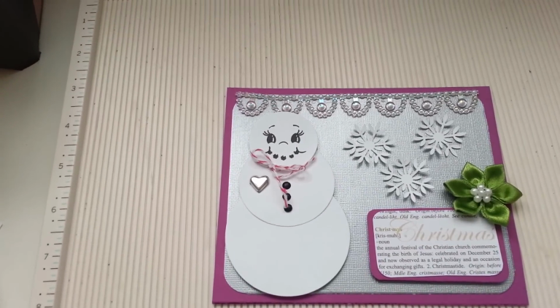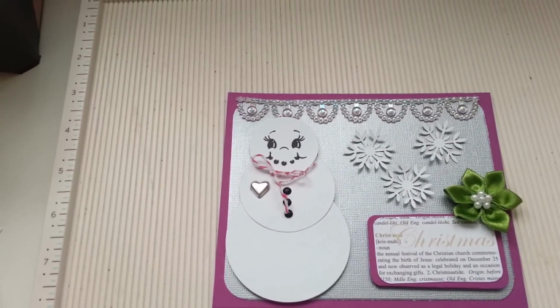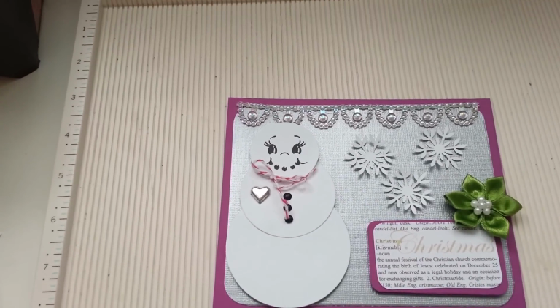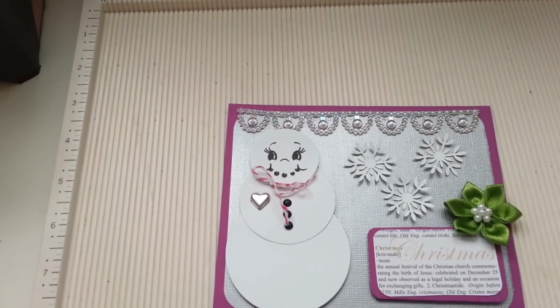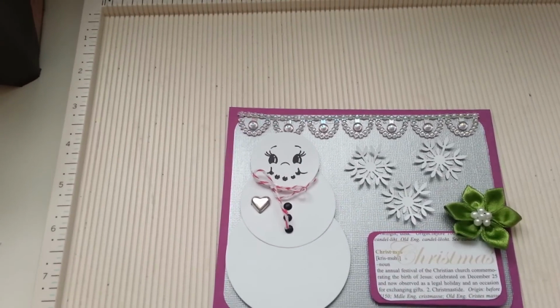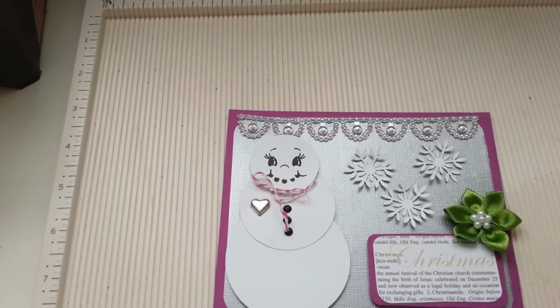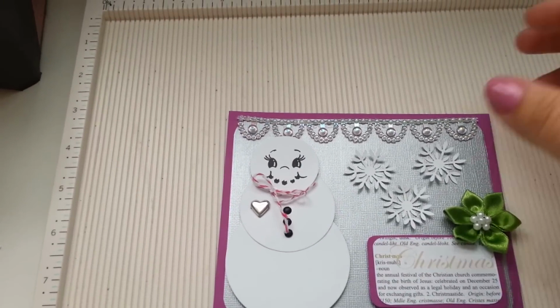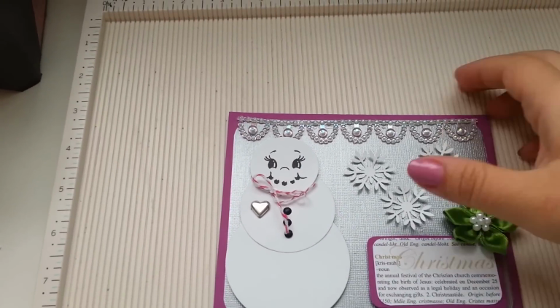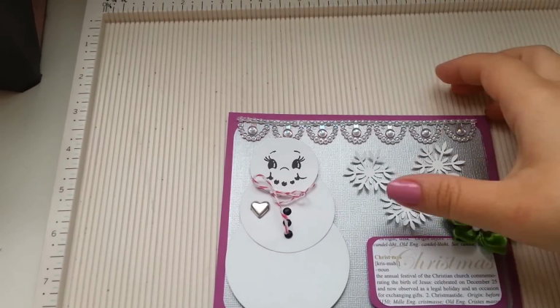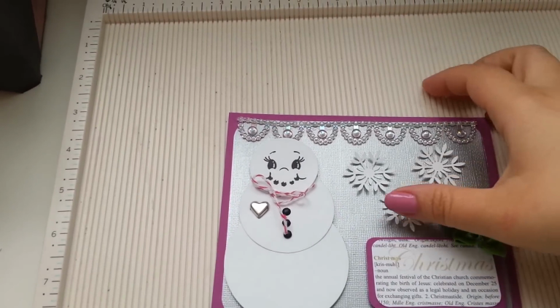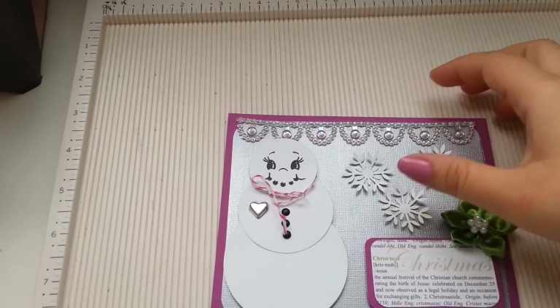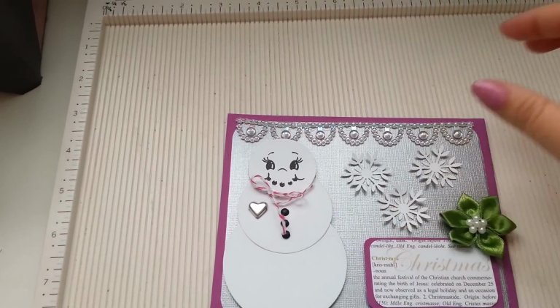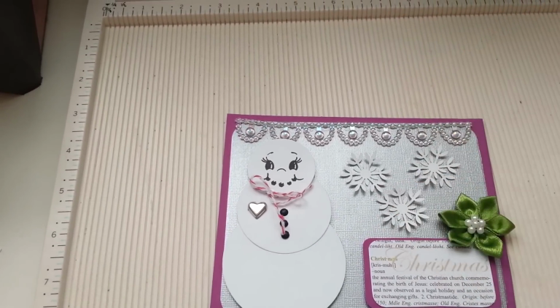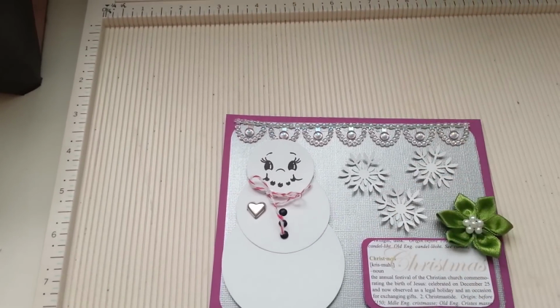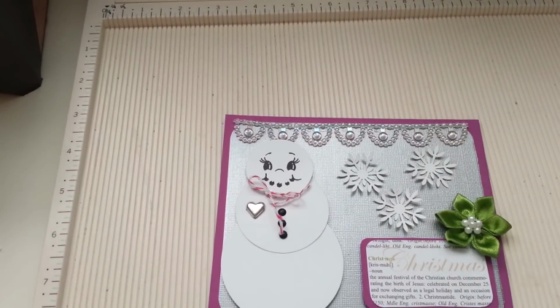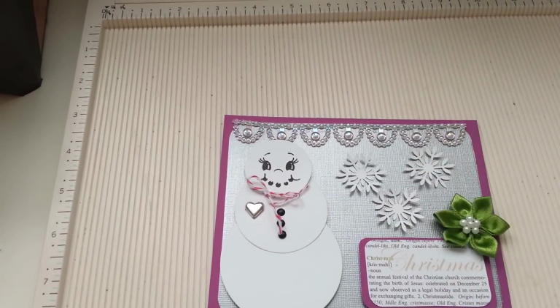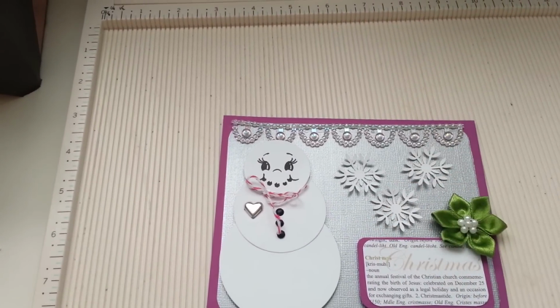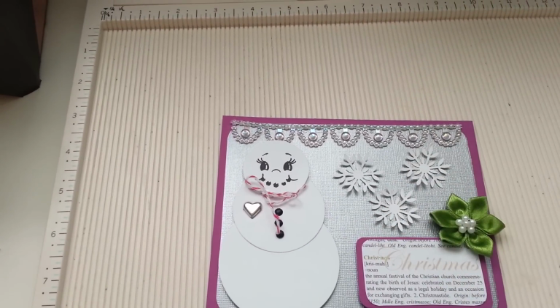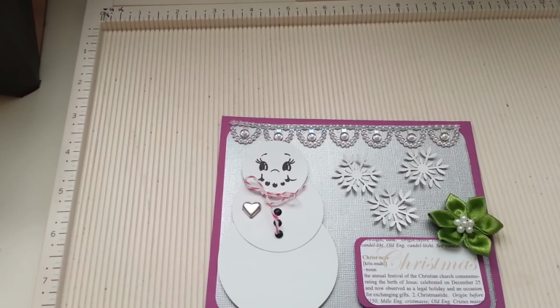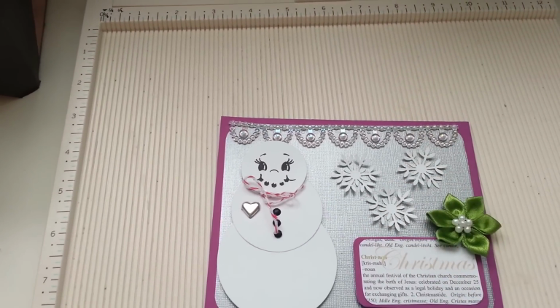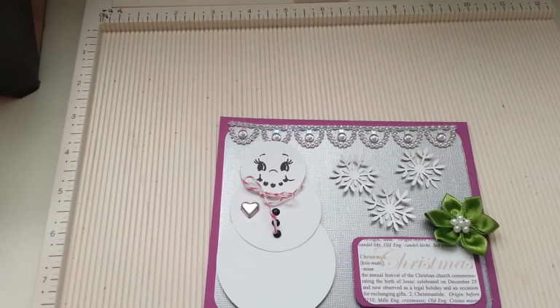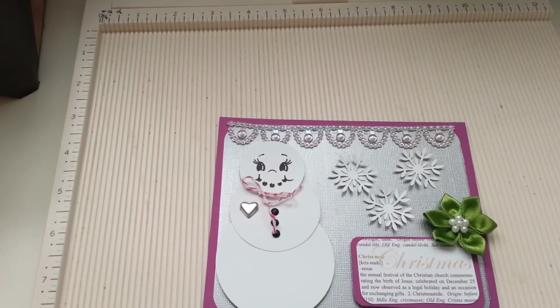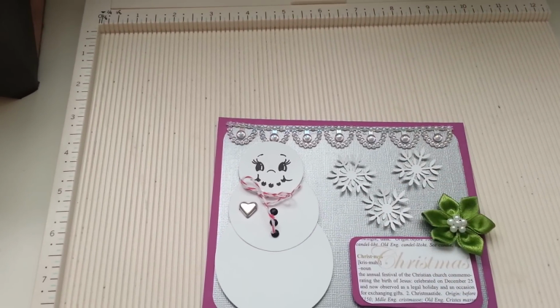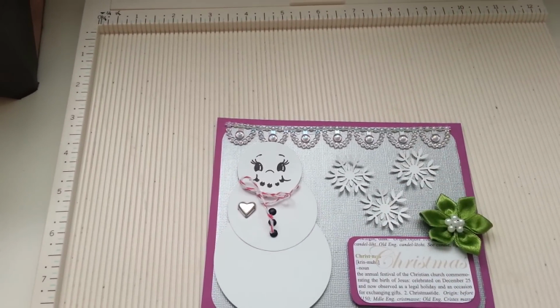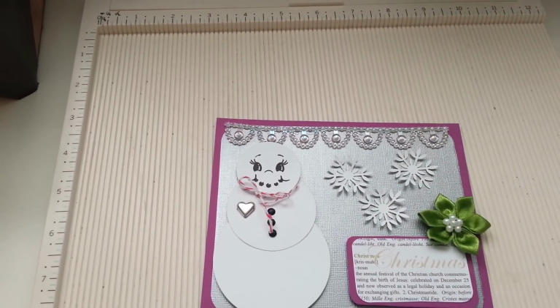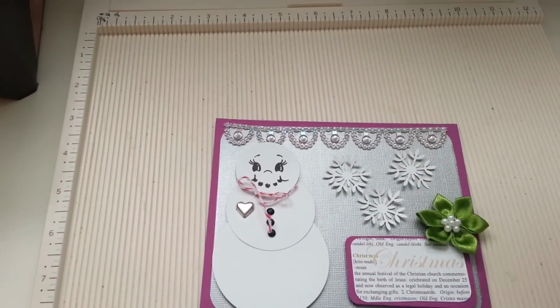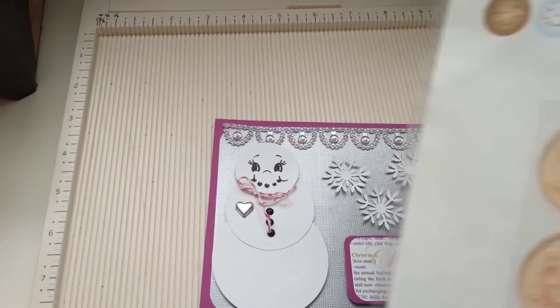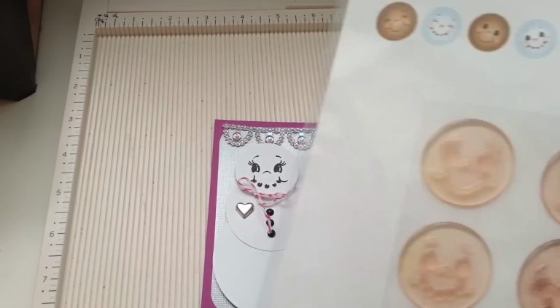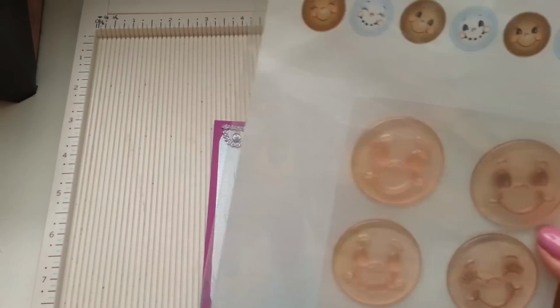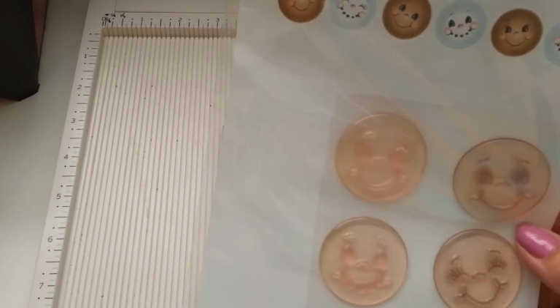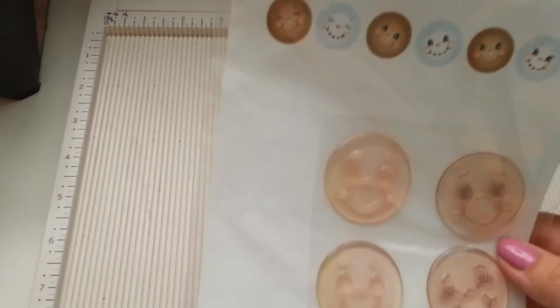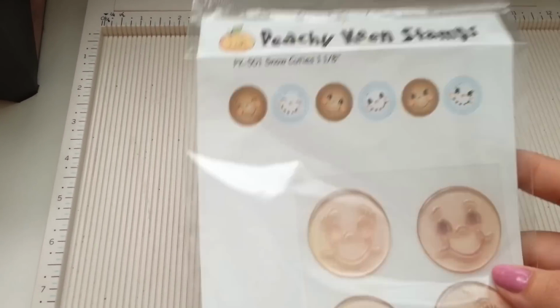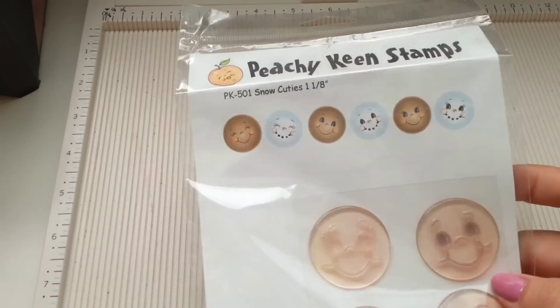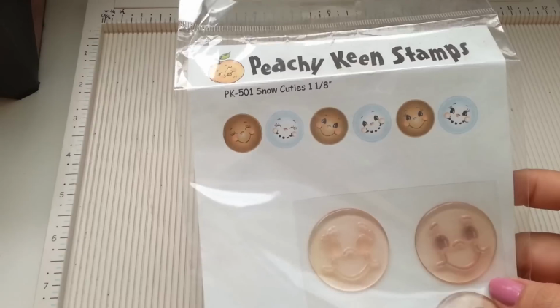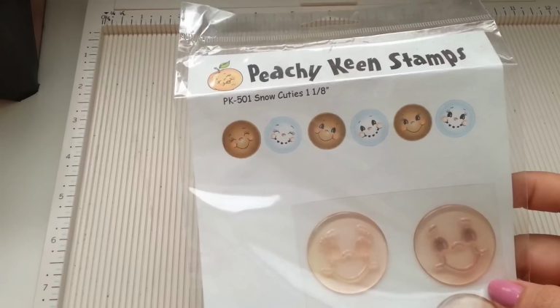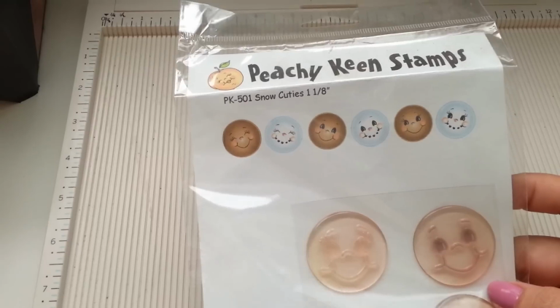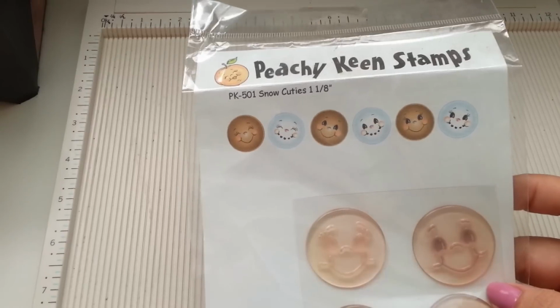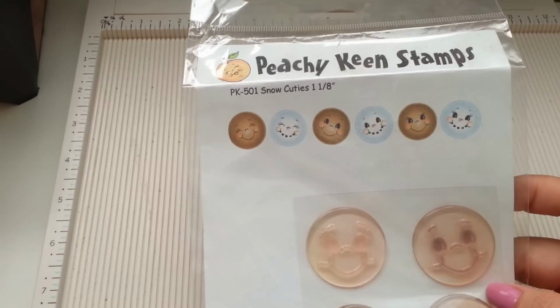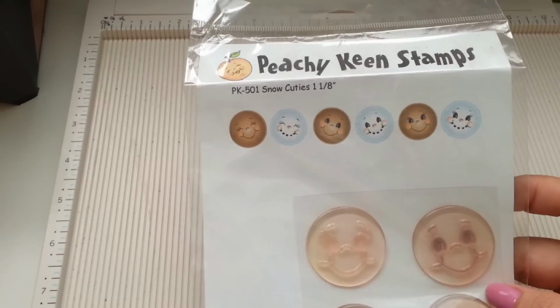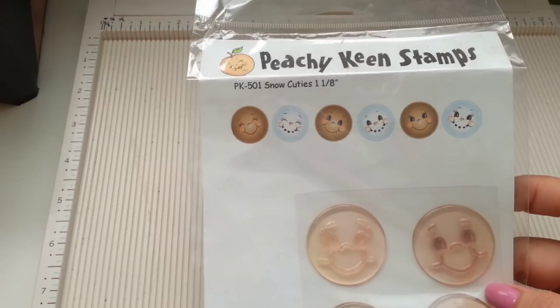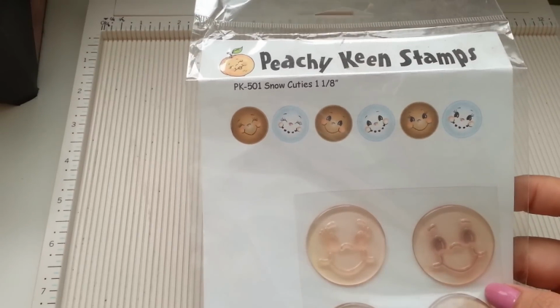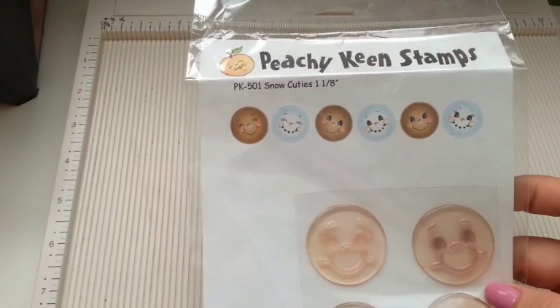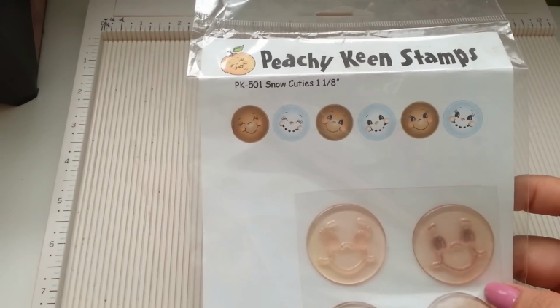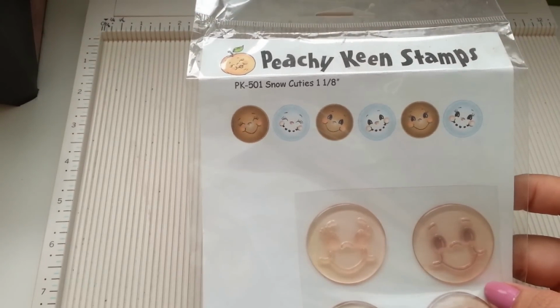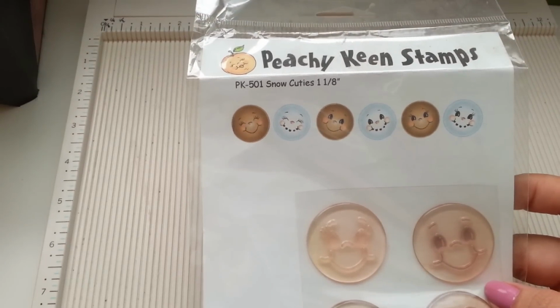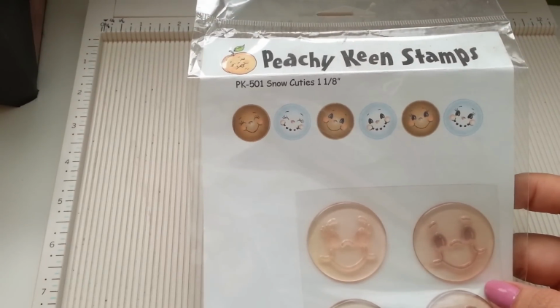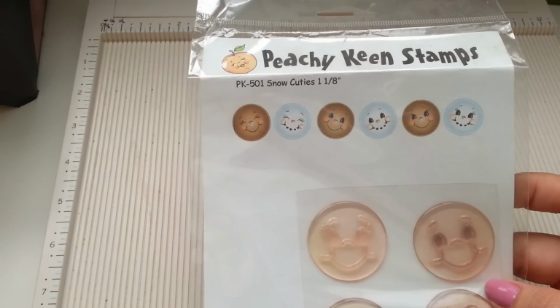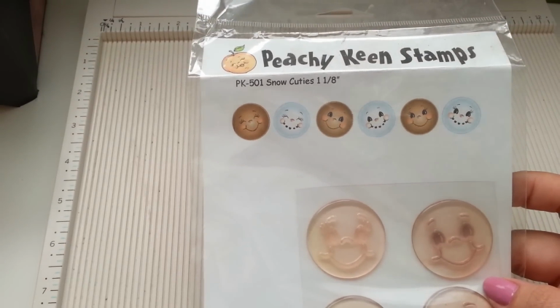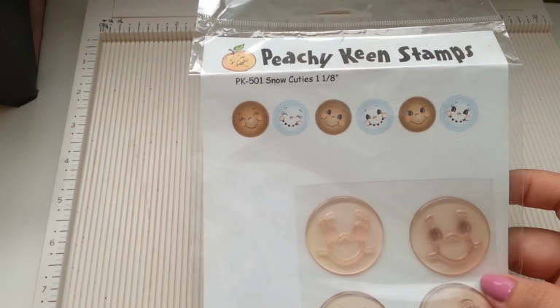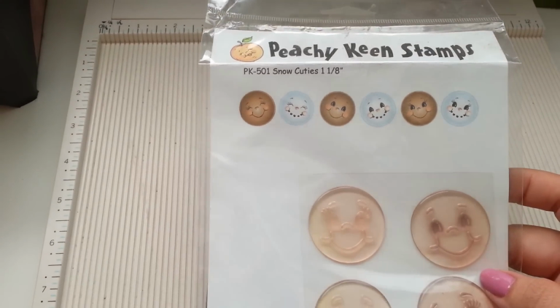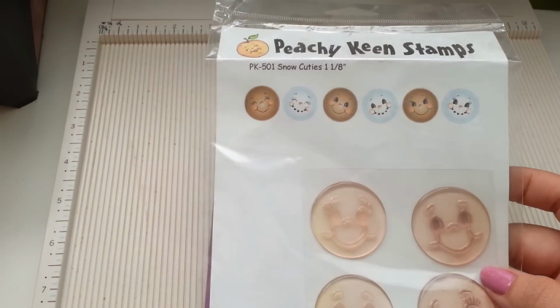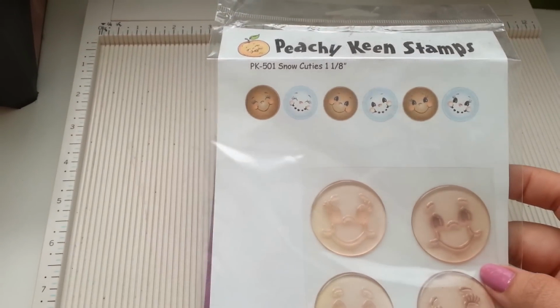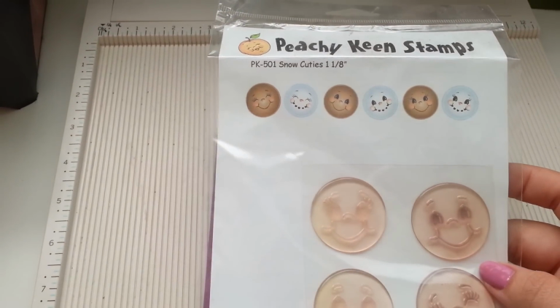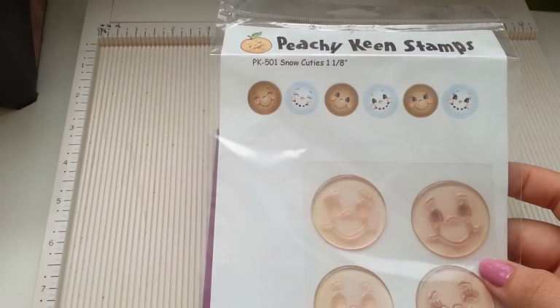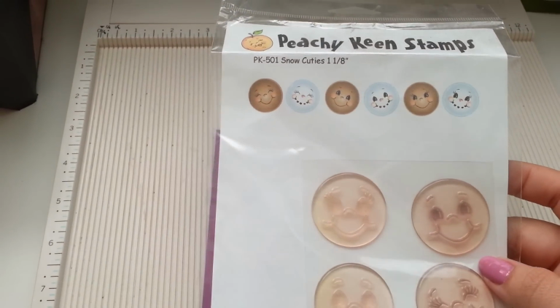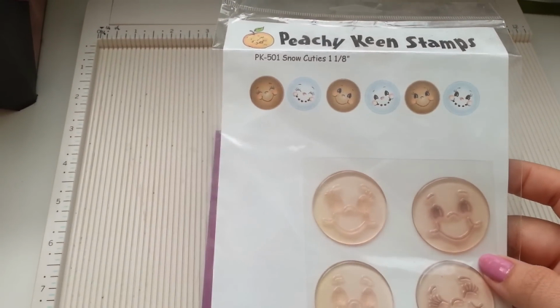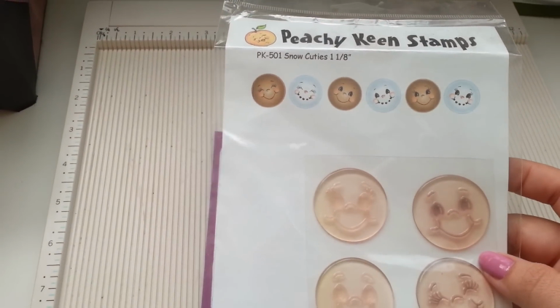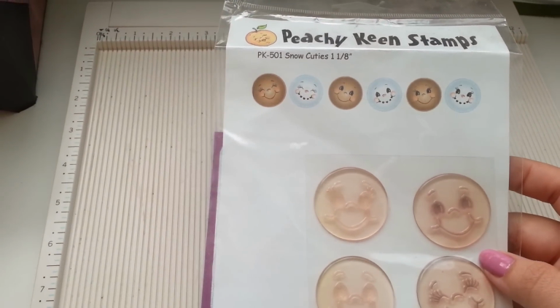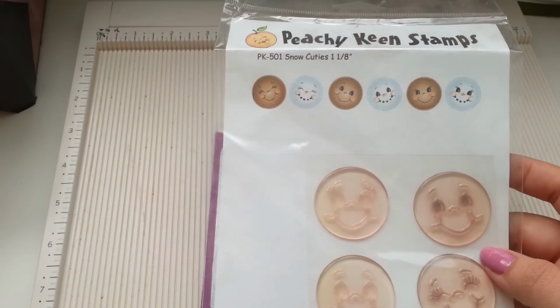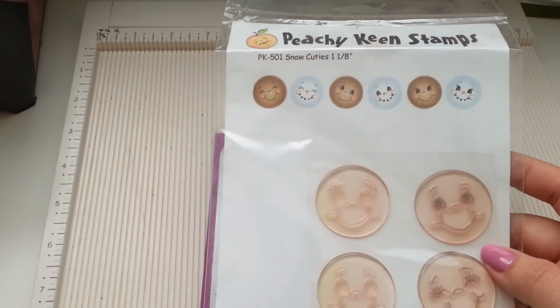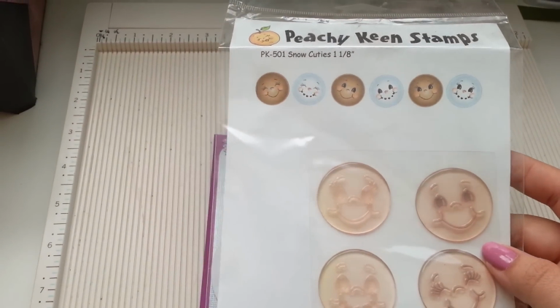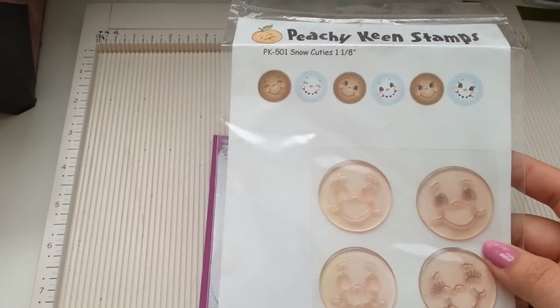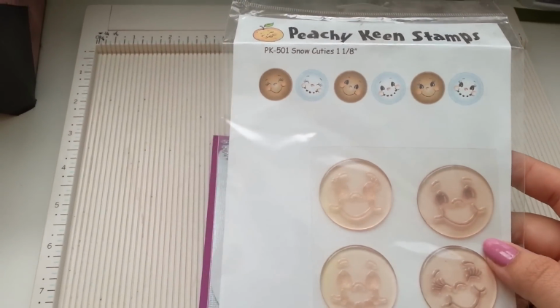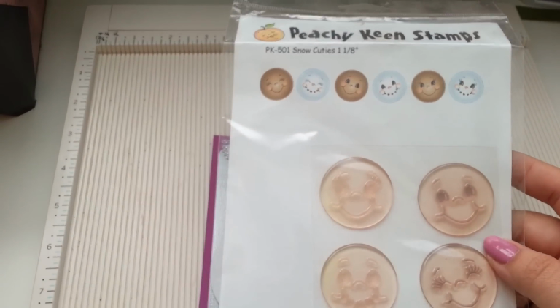And I used the Peachy Keen Stamps — the Snowy Cuties in 1 and 1-8. Very cute.